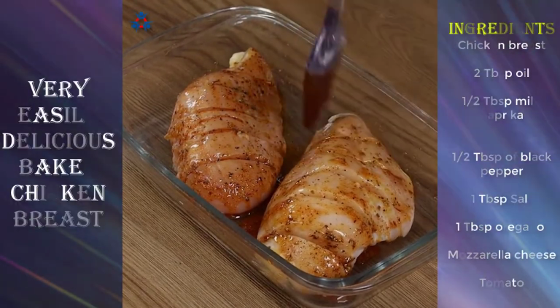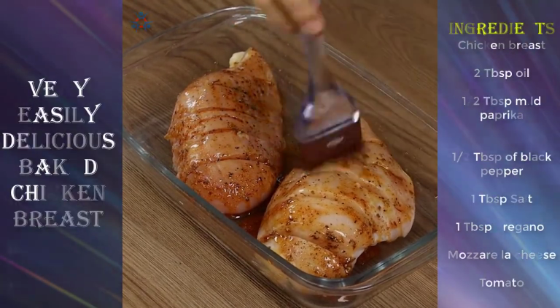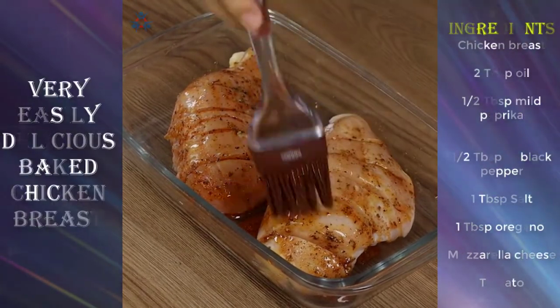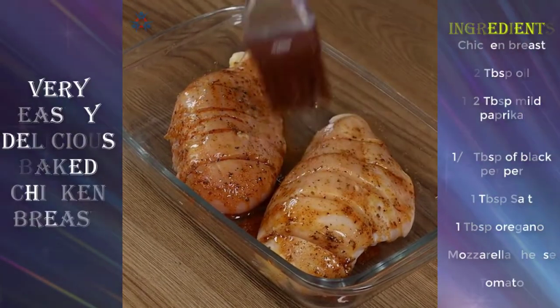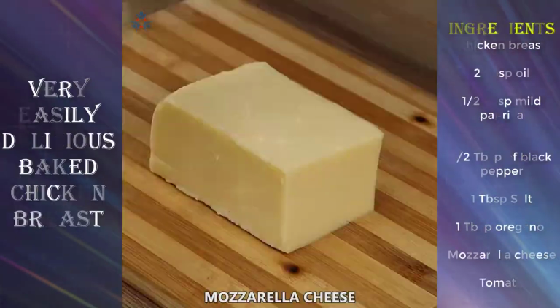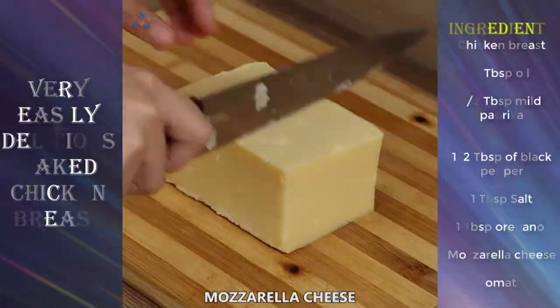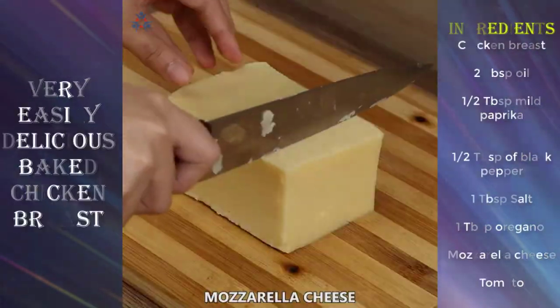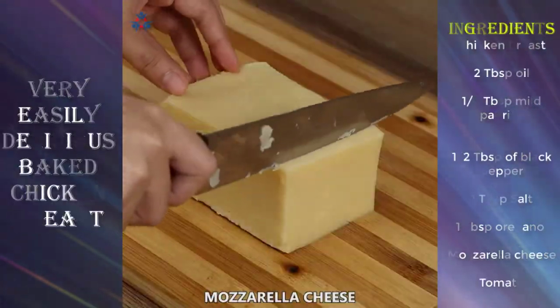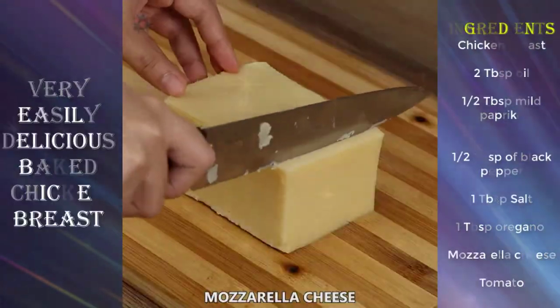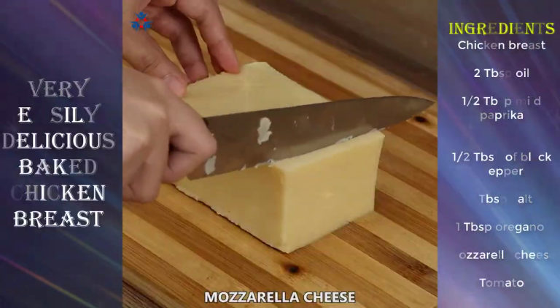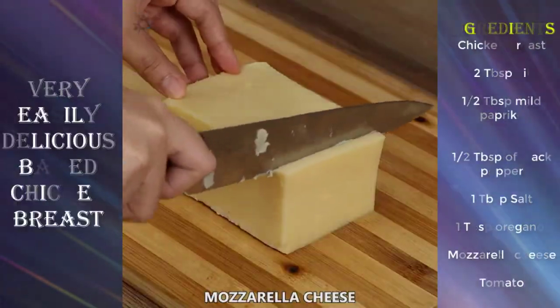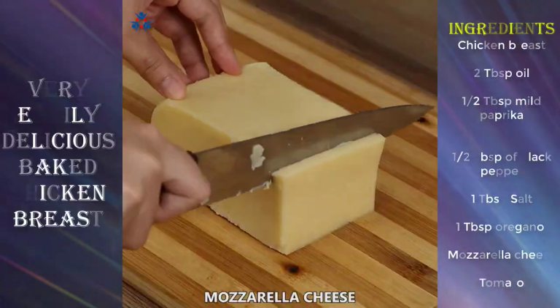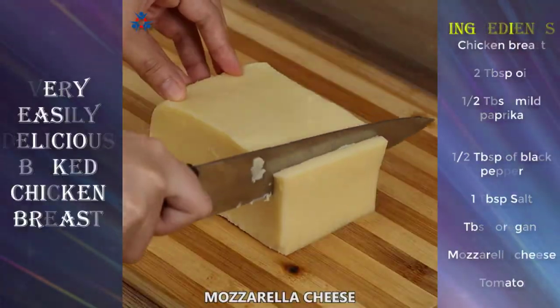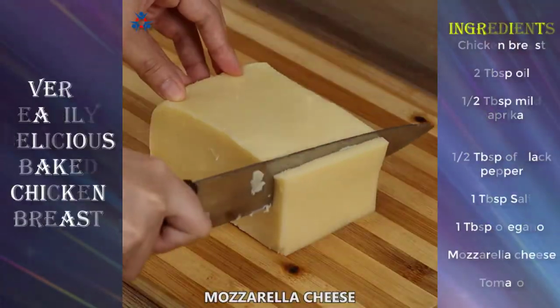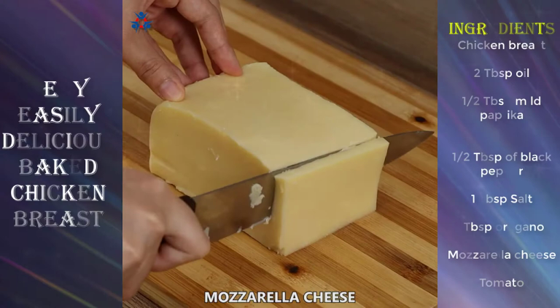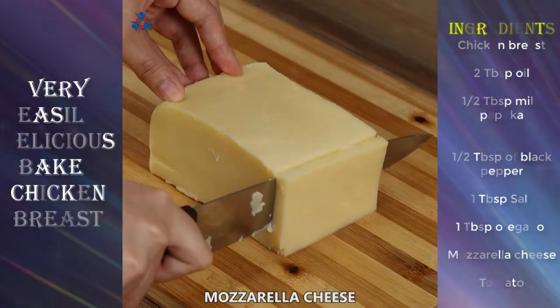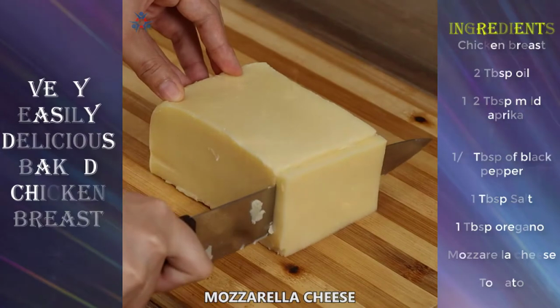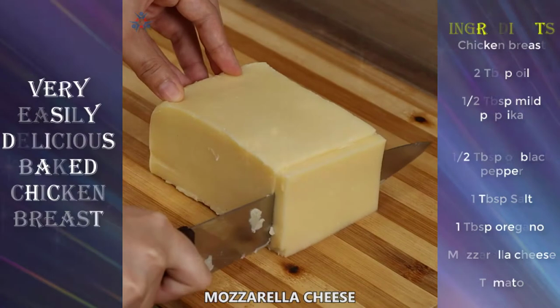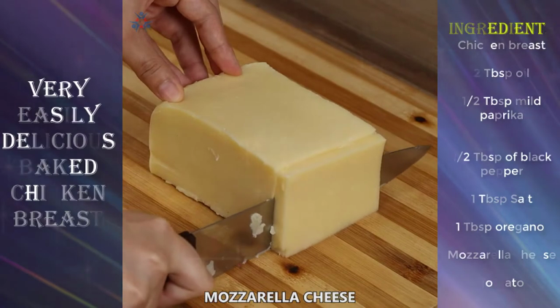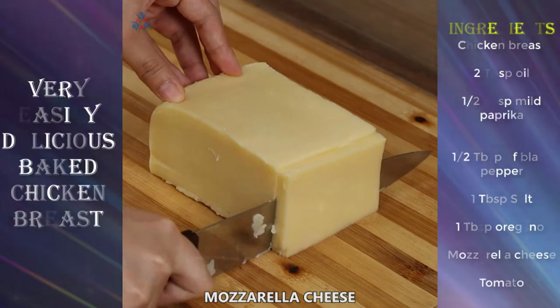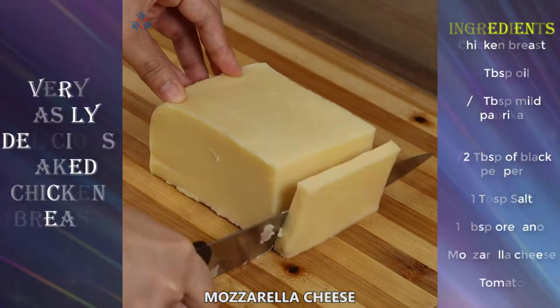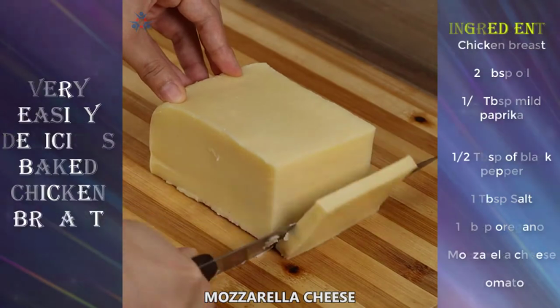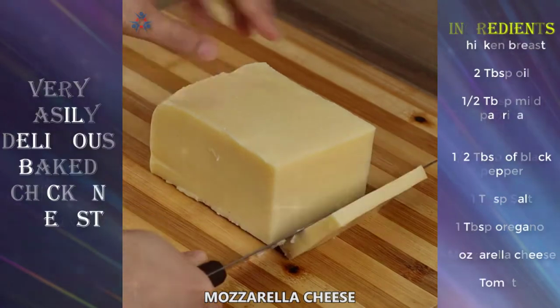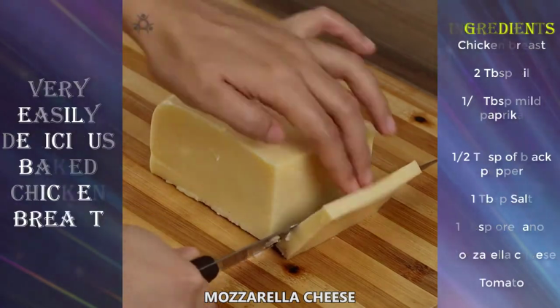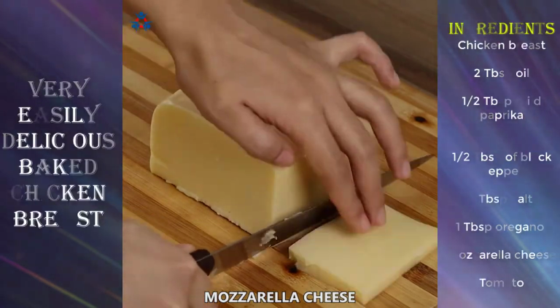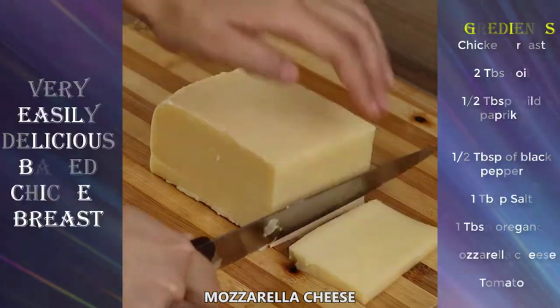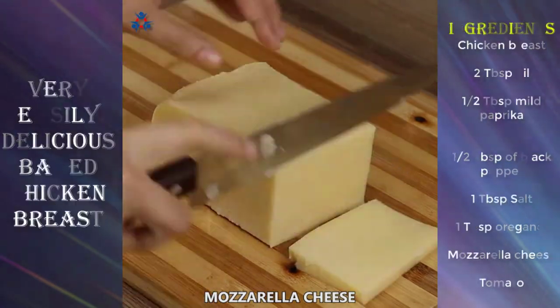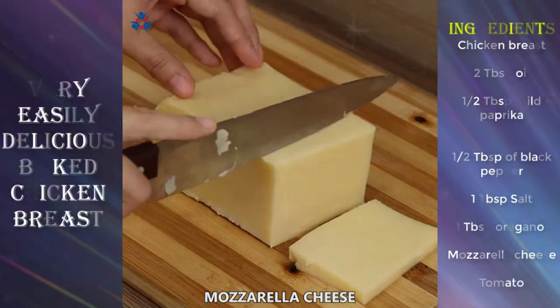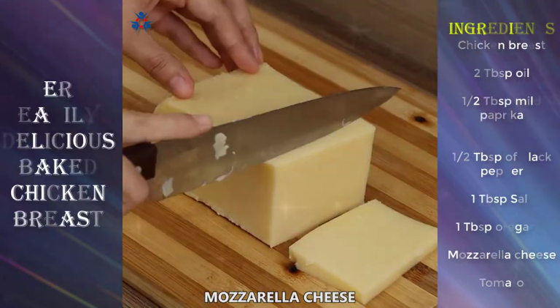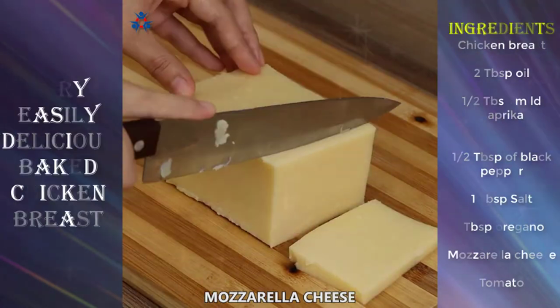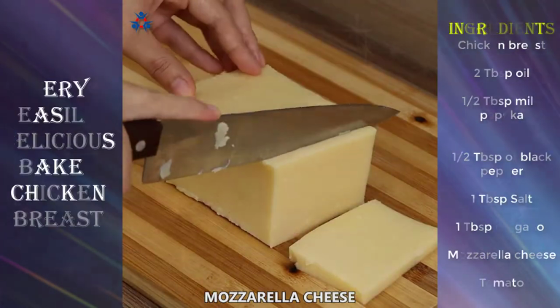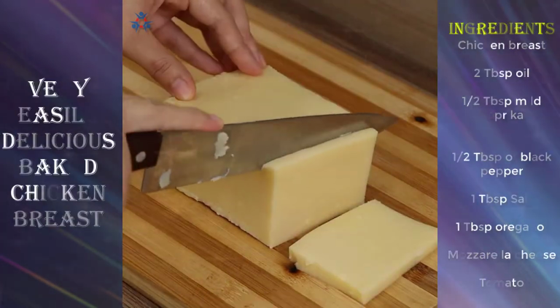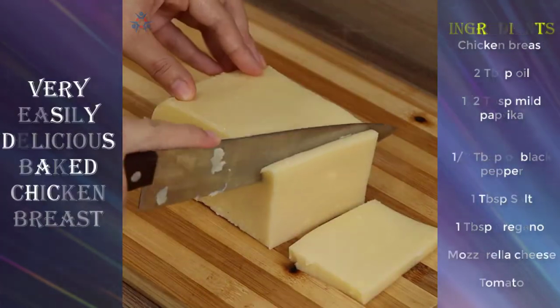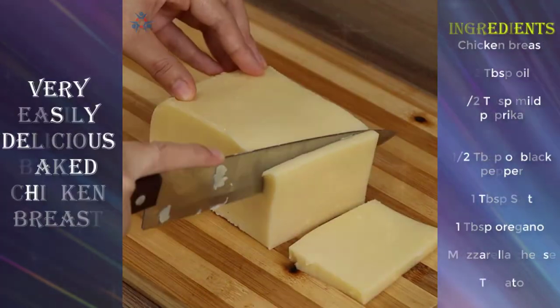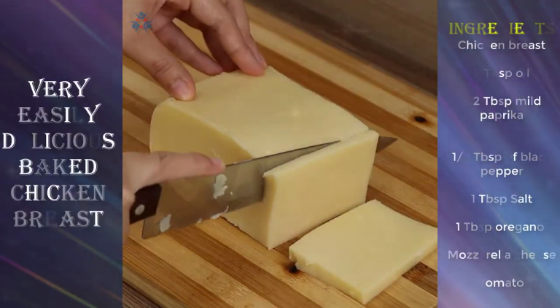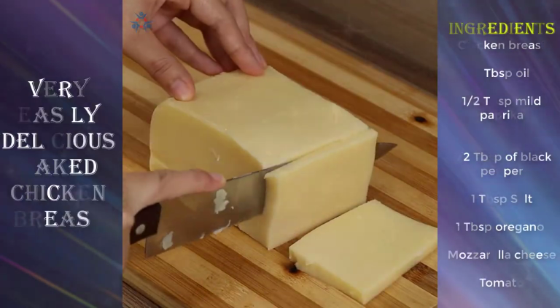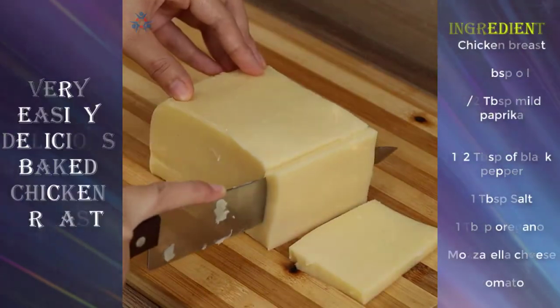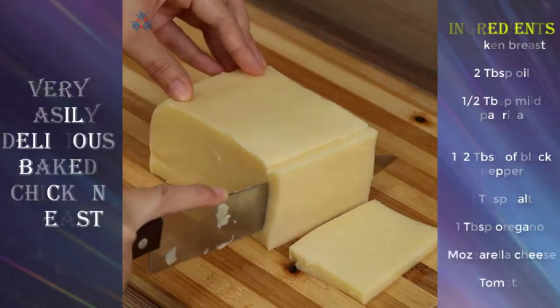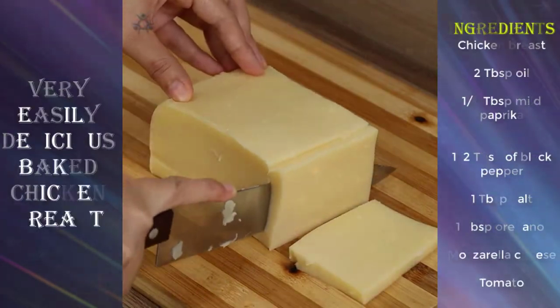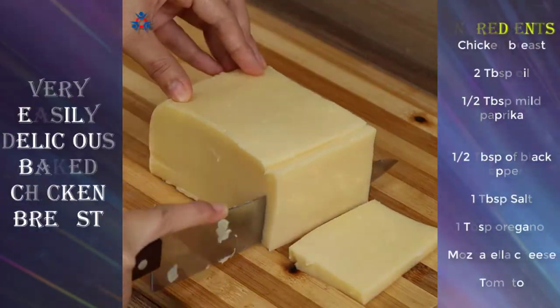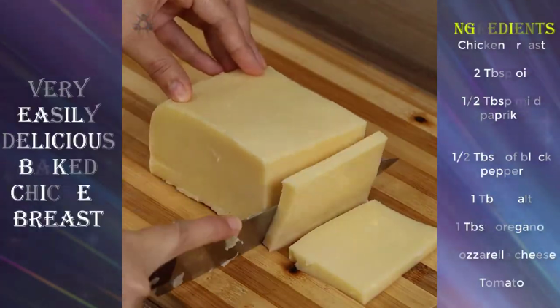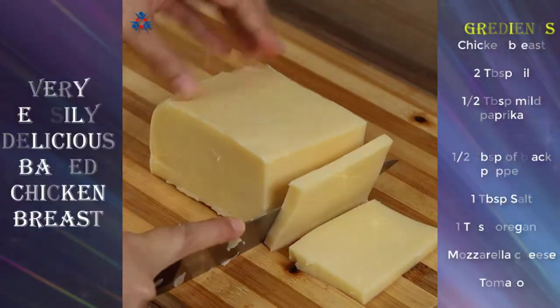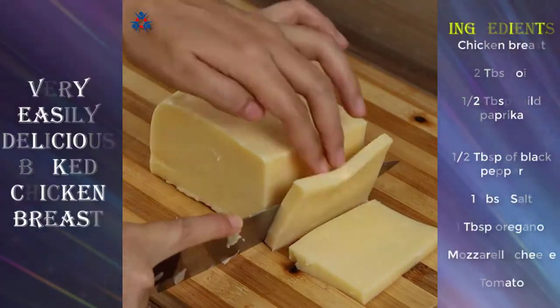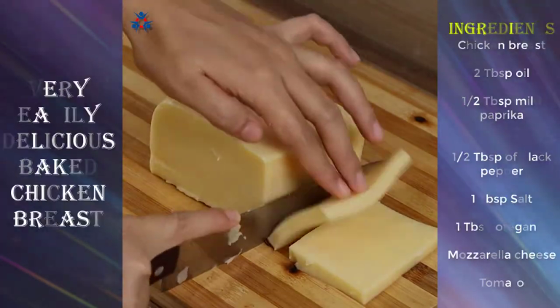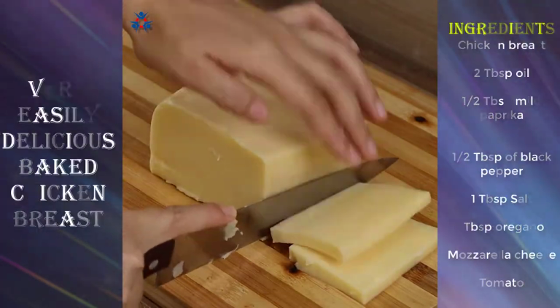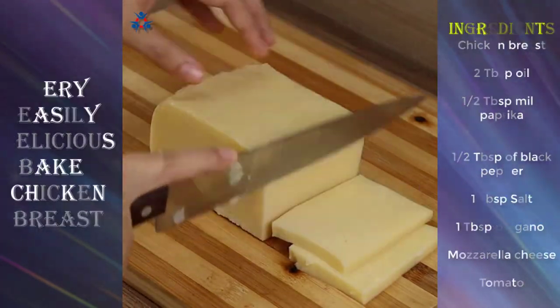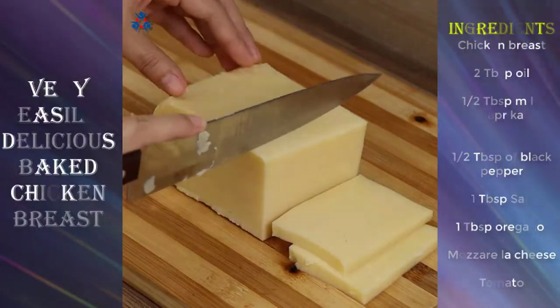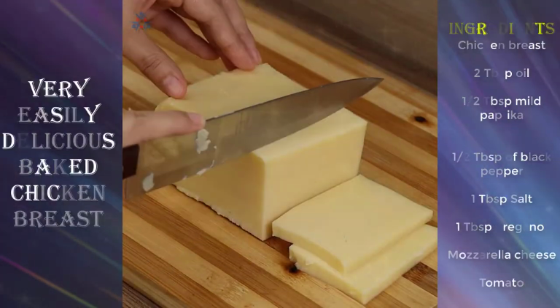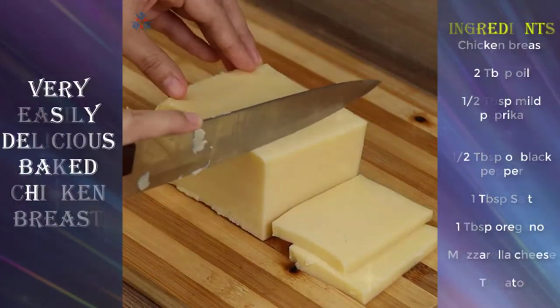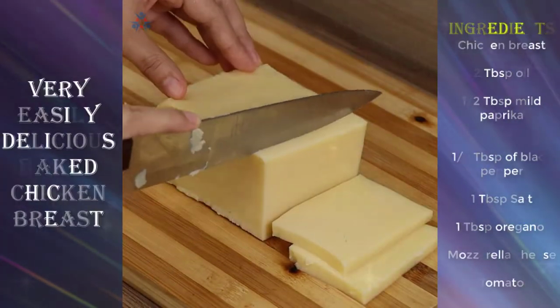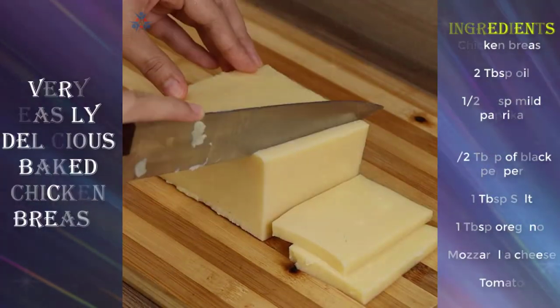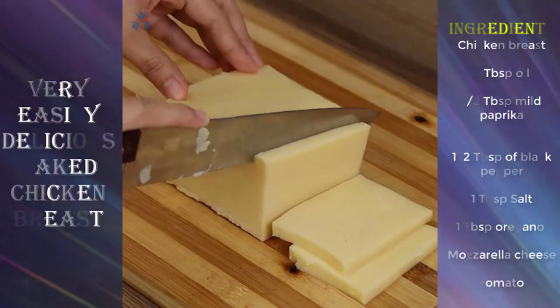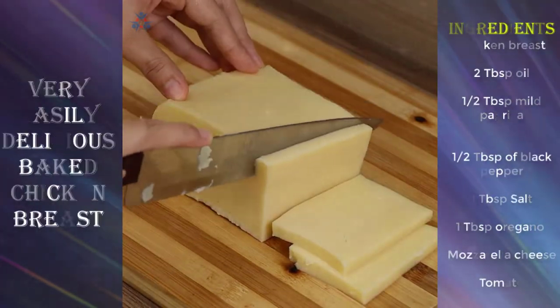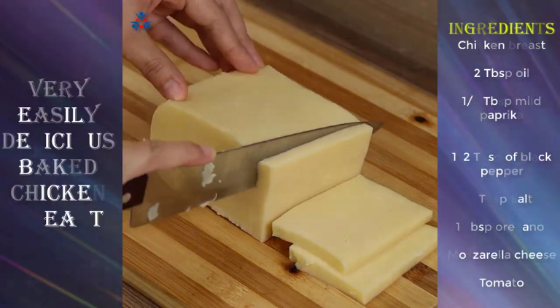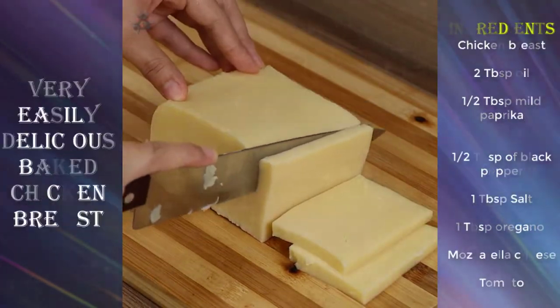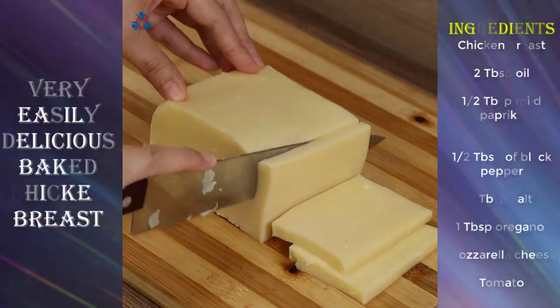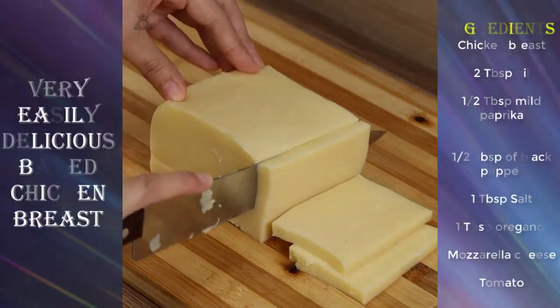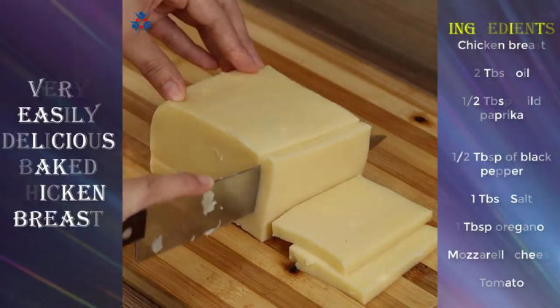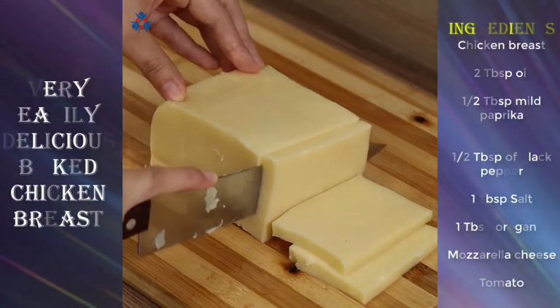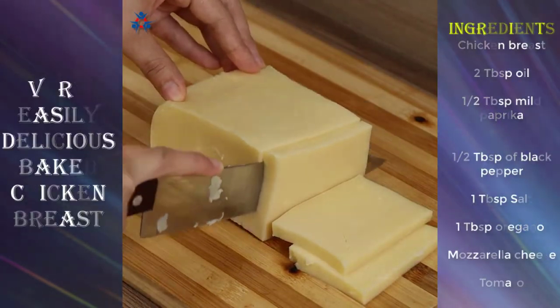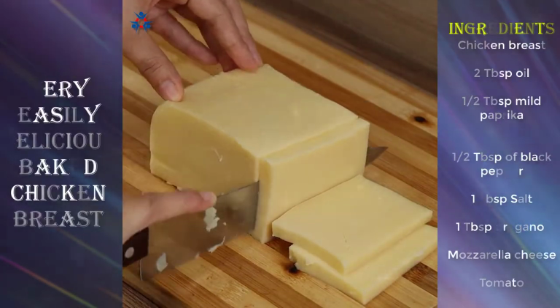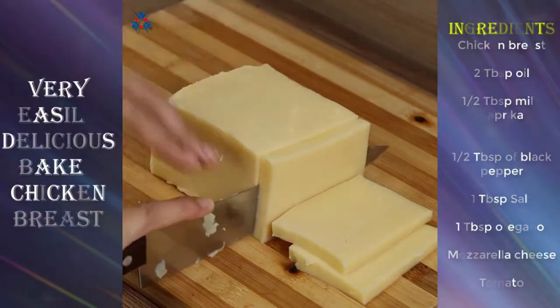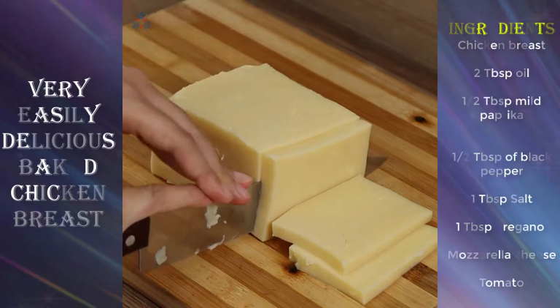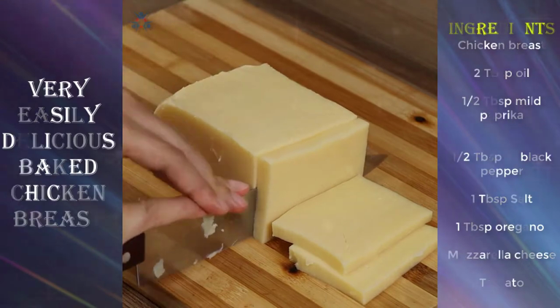Now cut some slices of mozzarella cheese — as many as the cuts on the chicken. I have made 10 cuts.